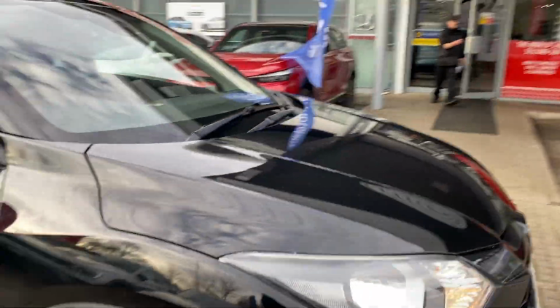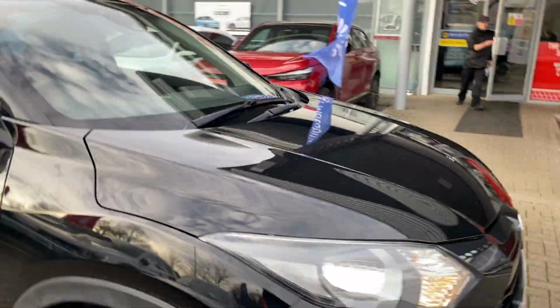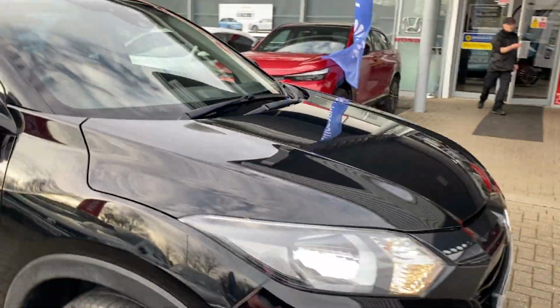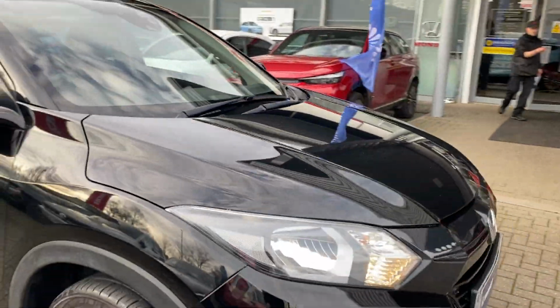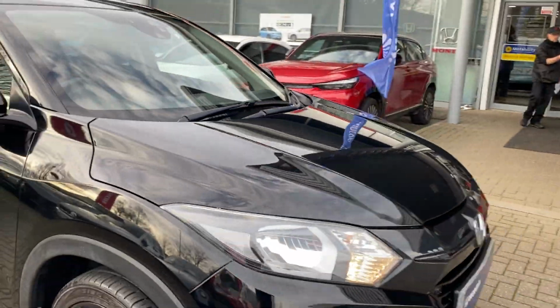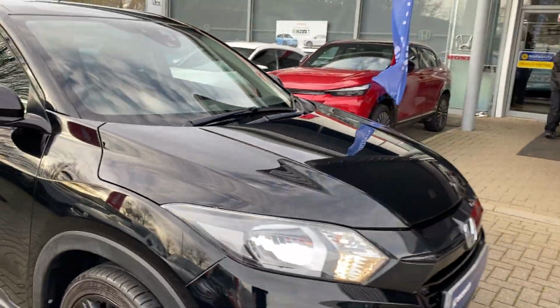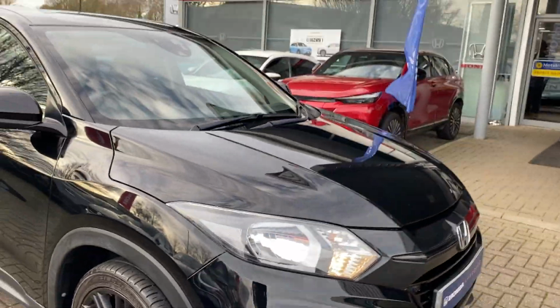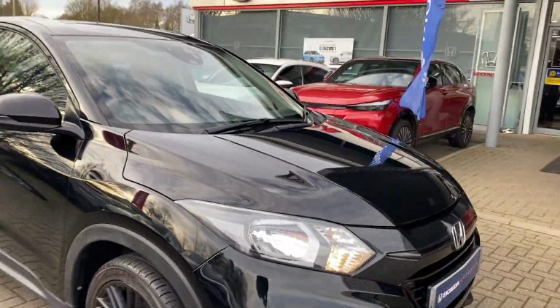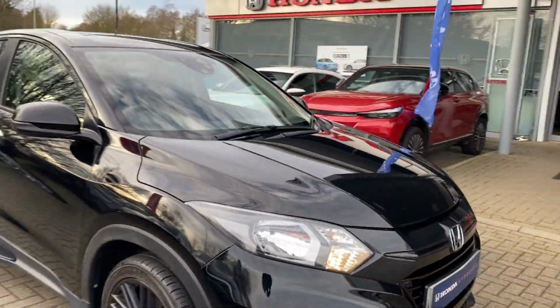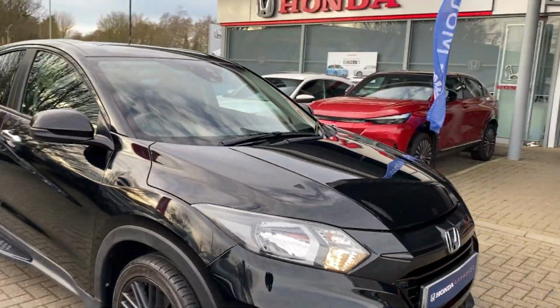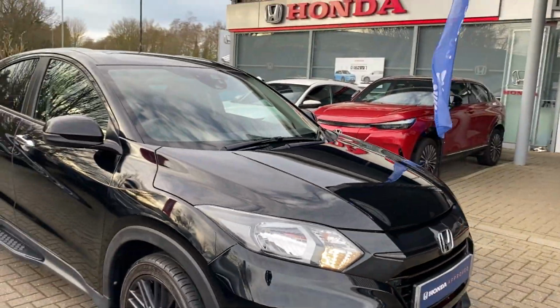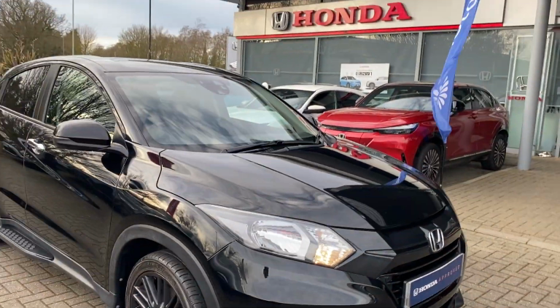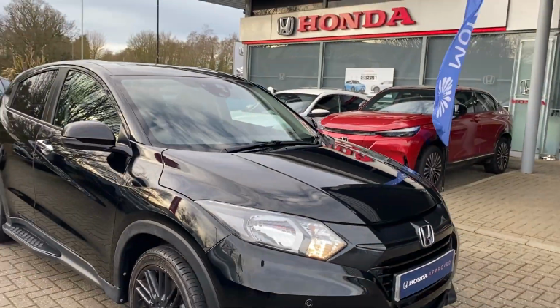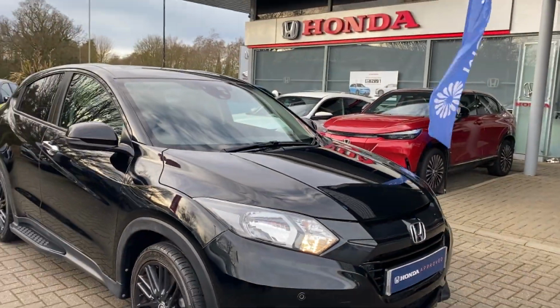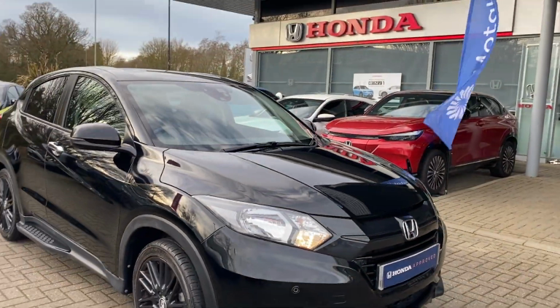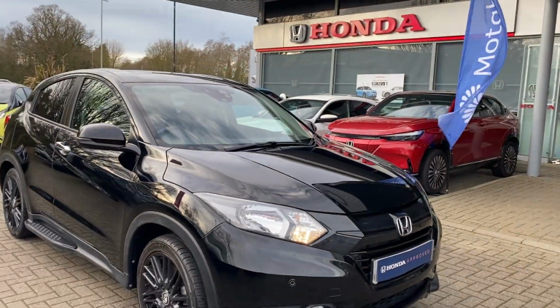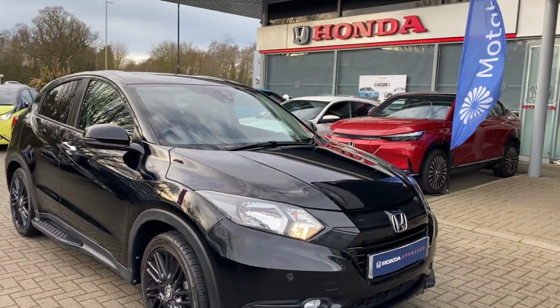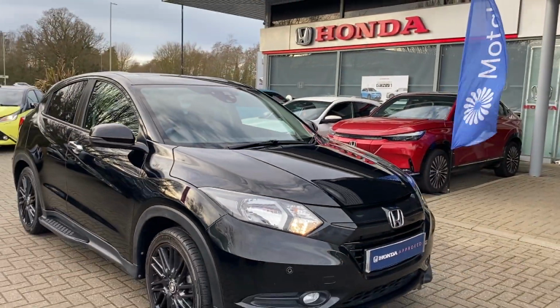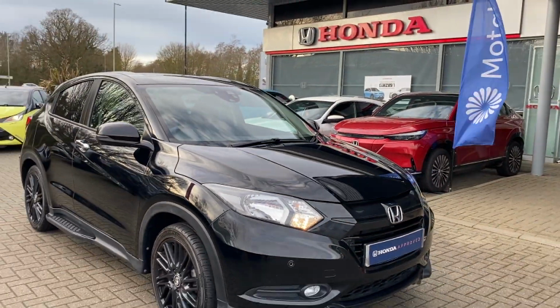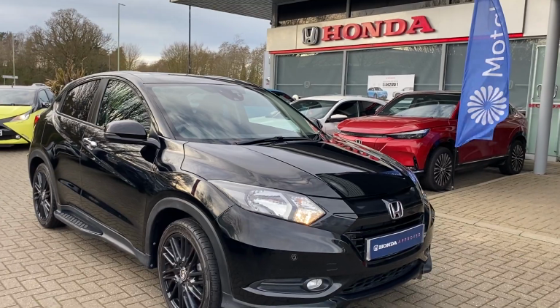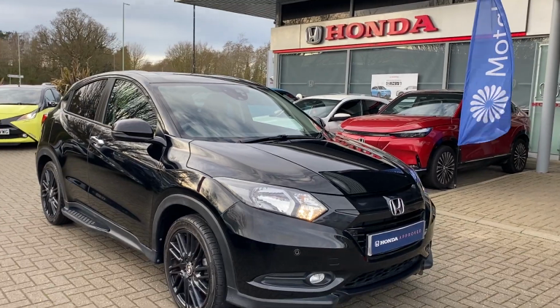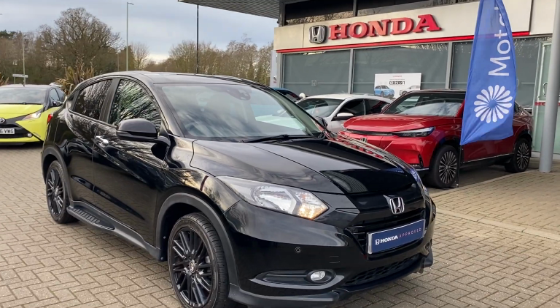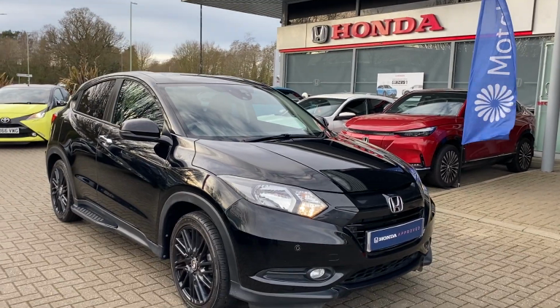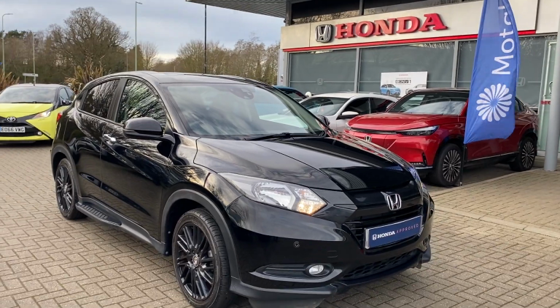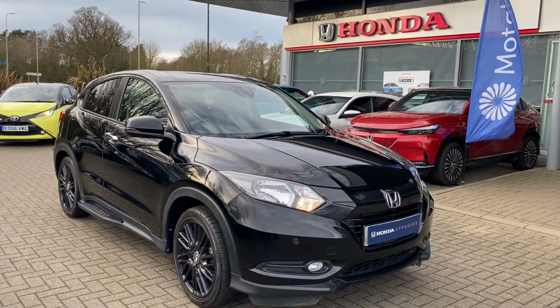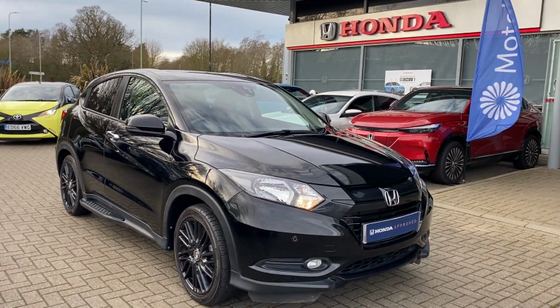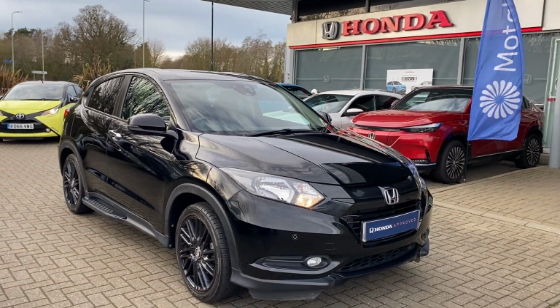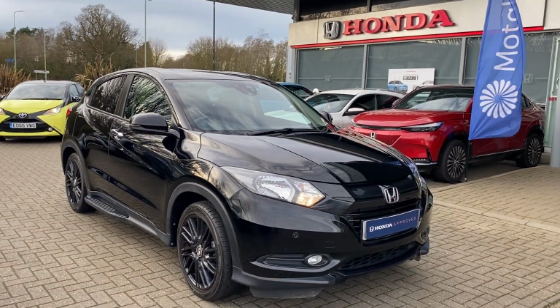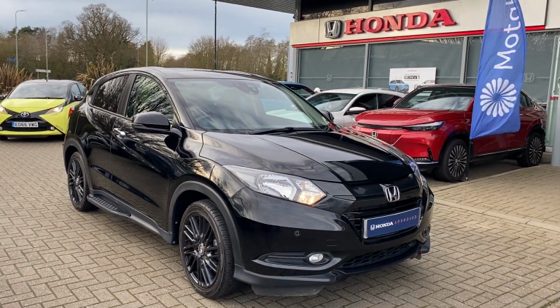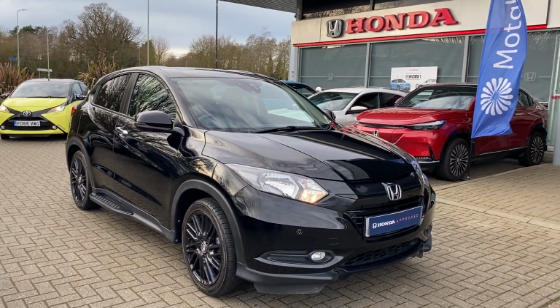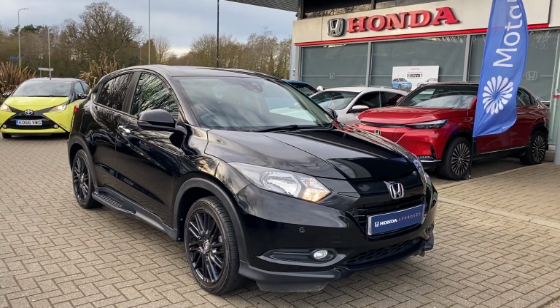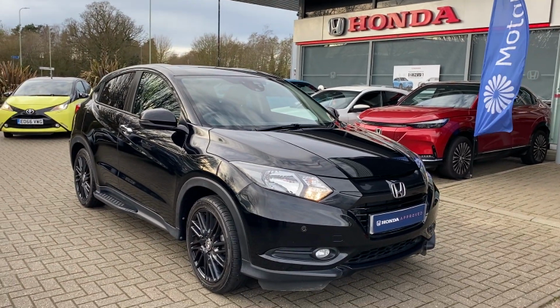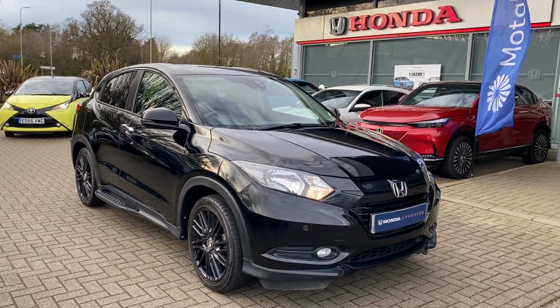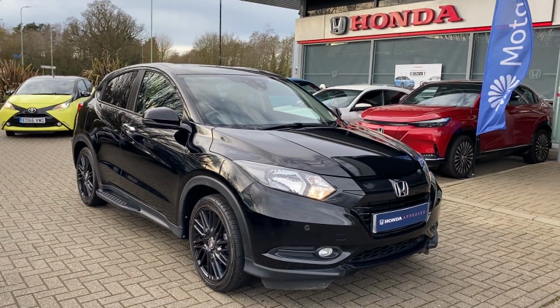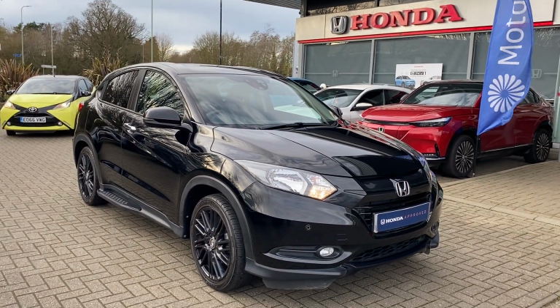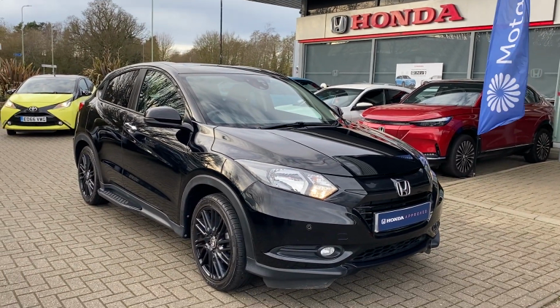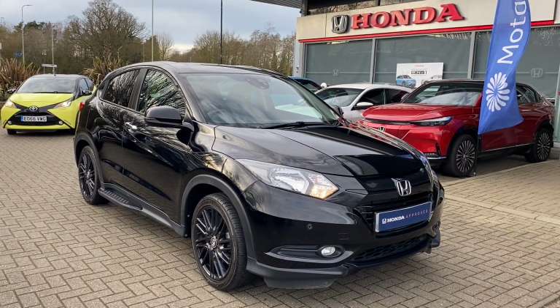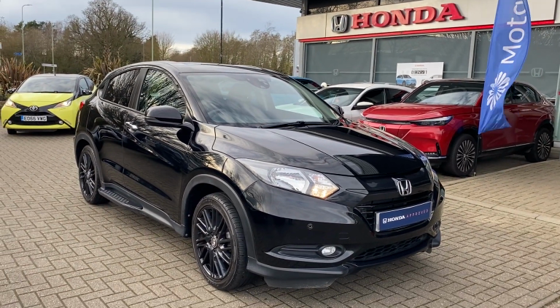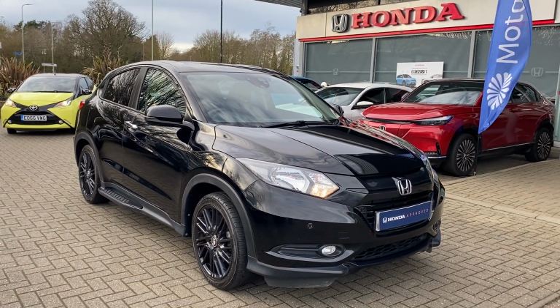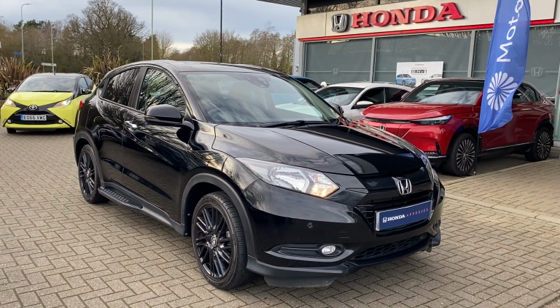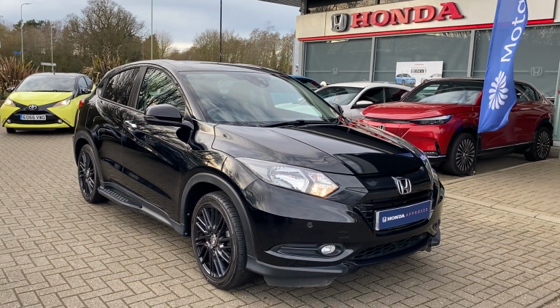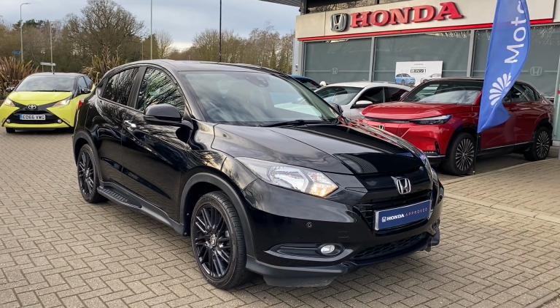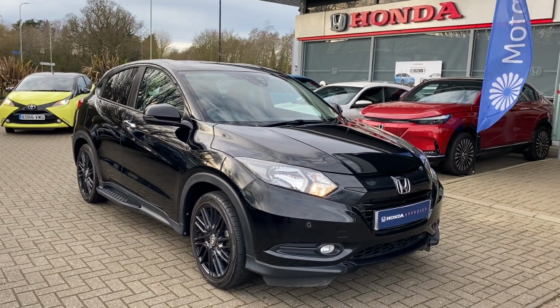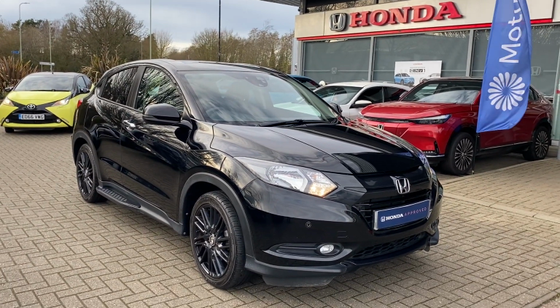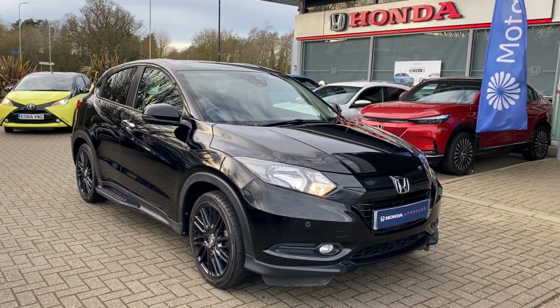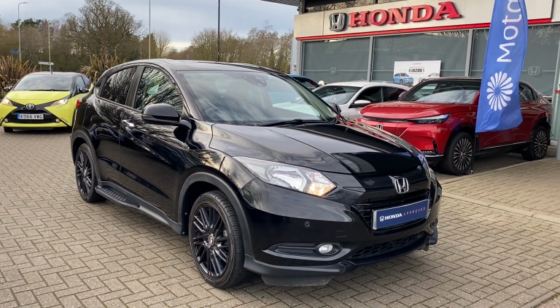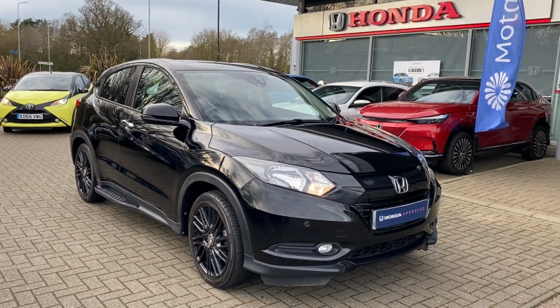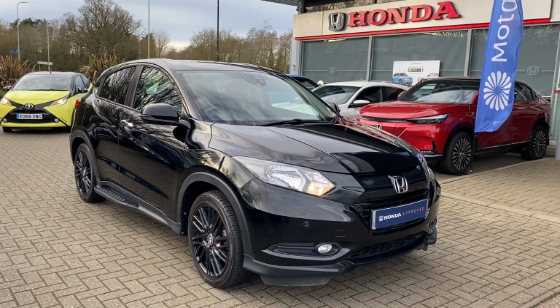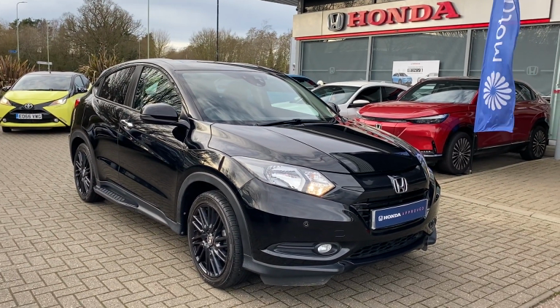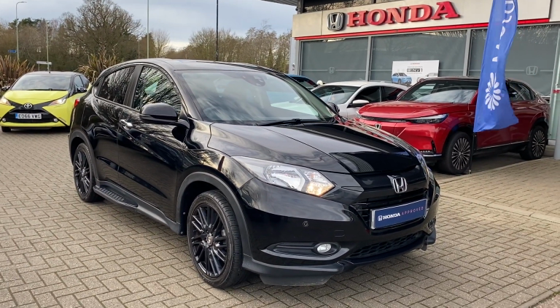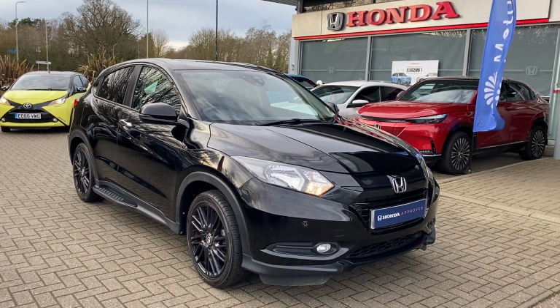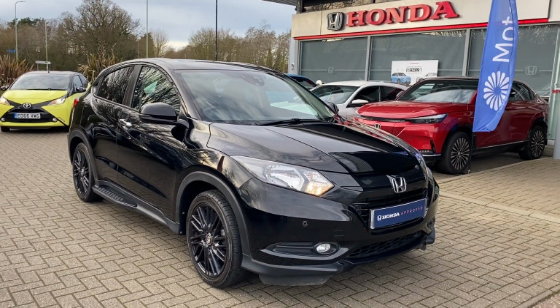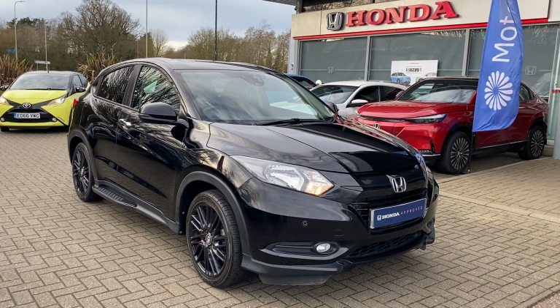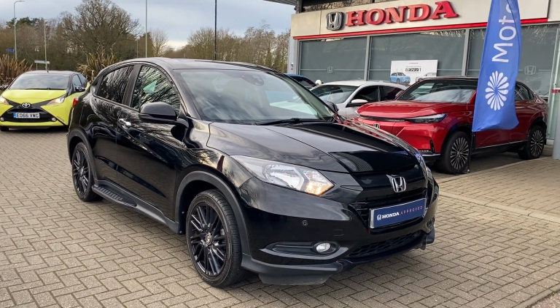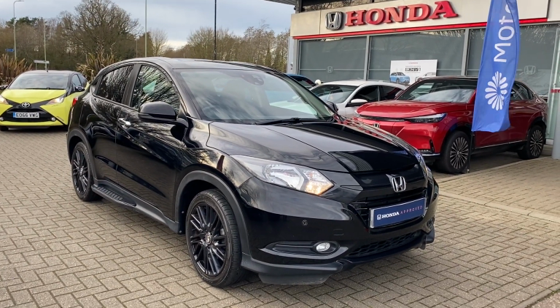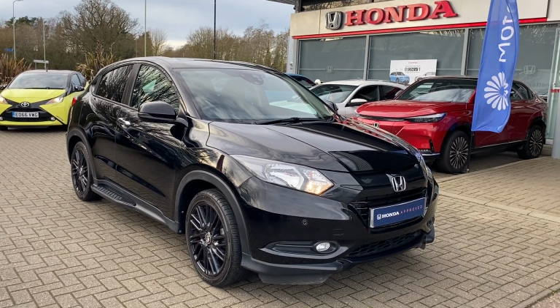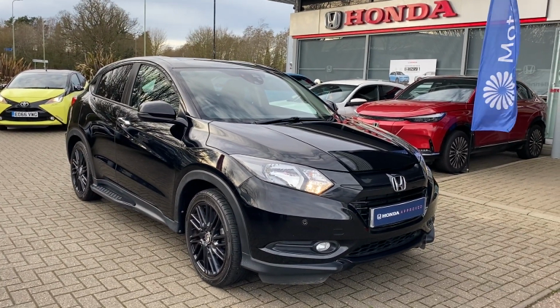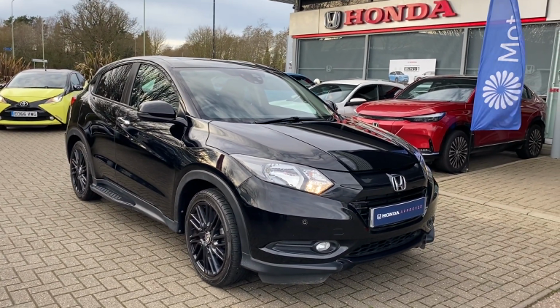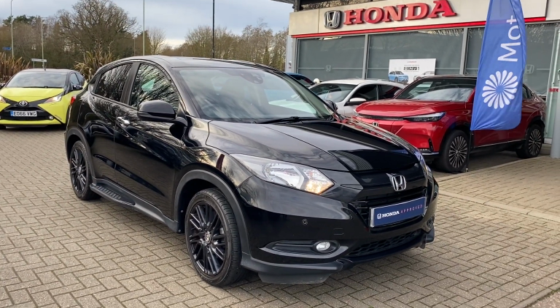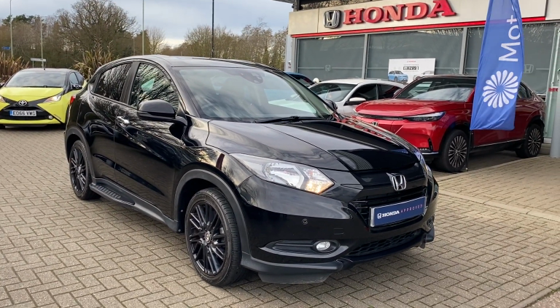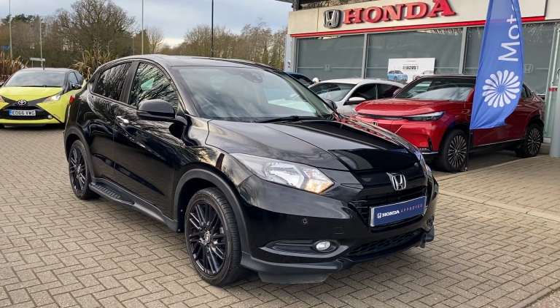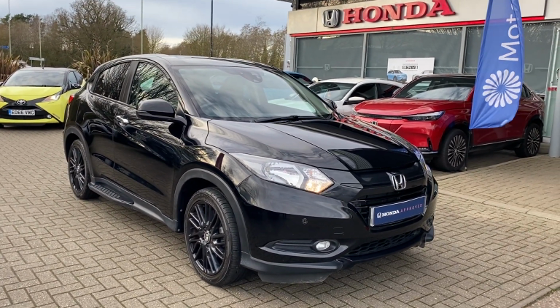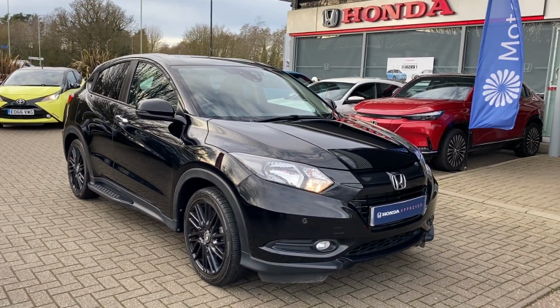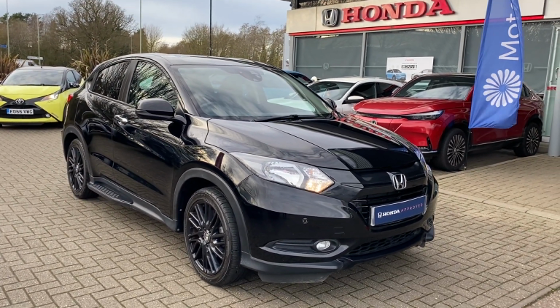If you have any further questions on our used Honda HR-V, please contact us at John Banks Honda in Bury St Edmunds. Thank you.